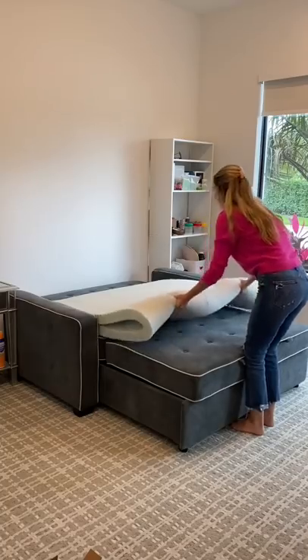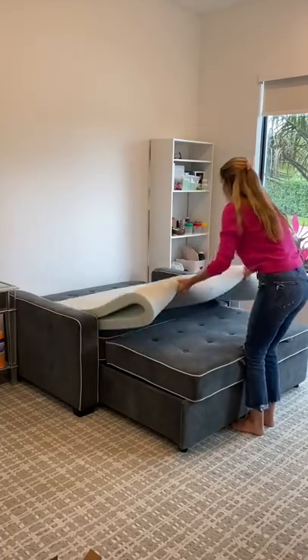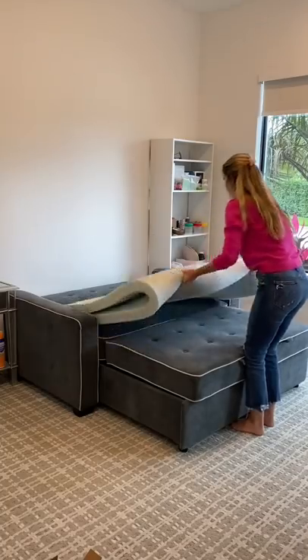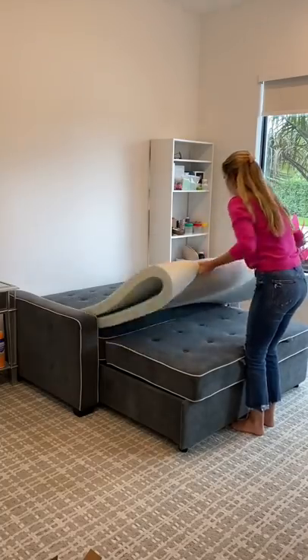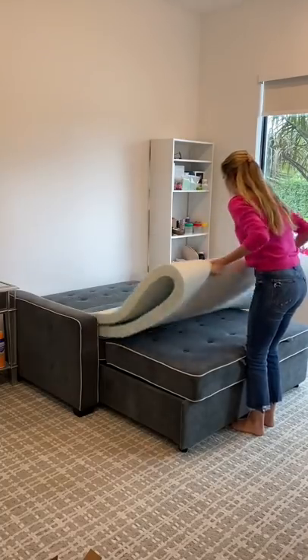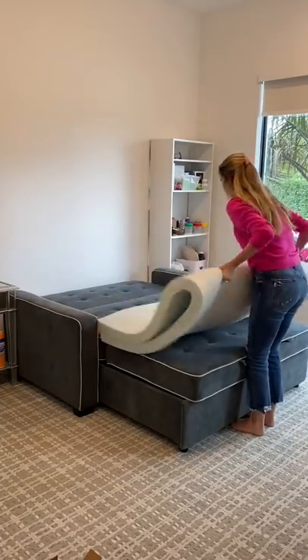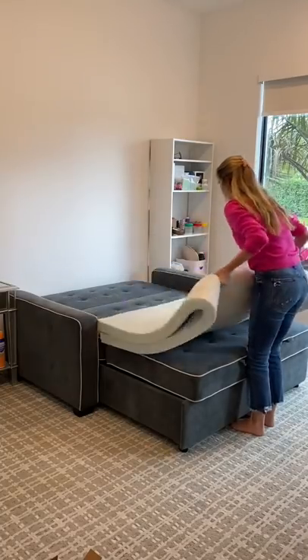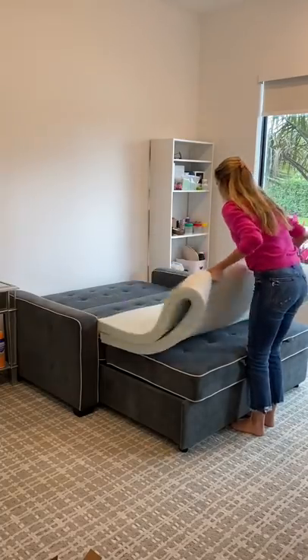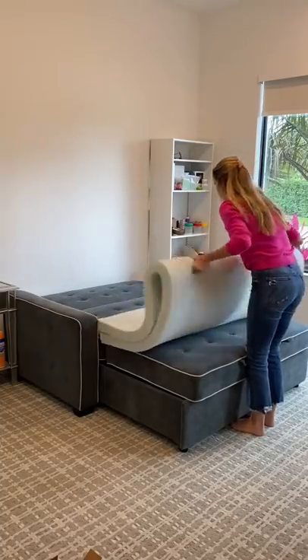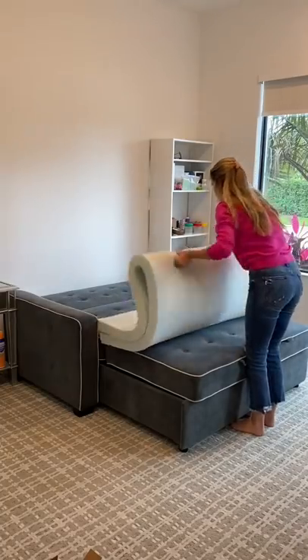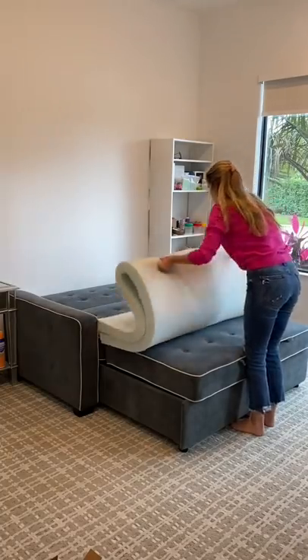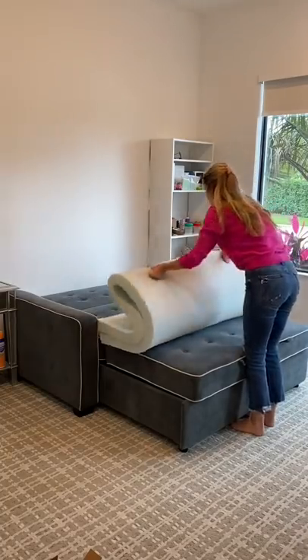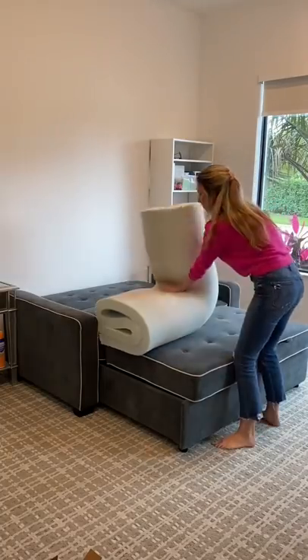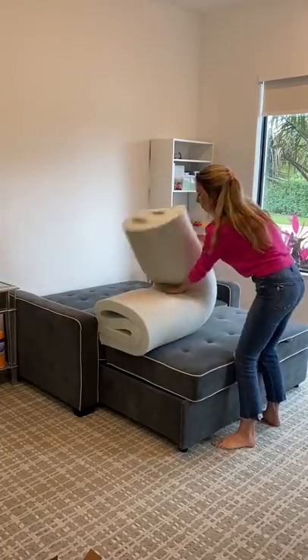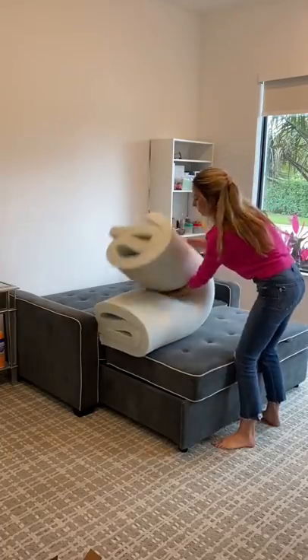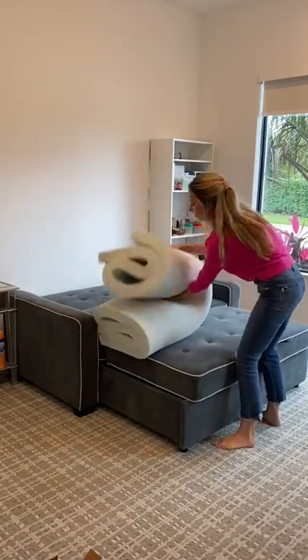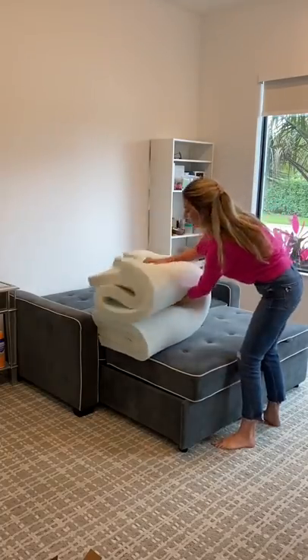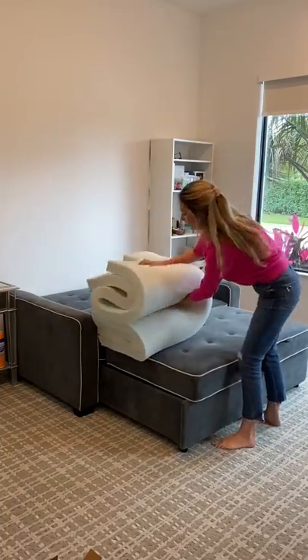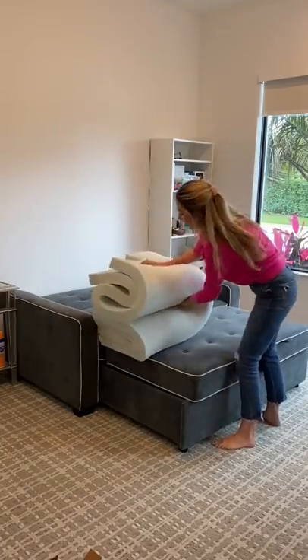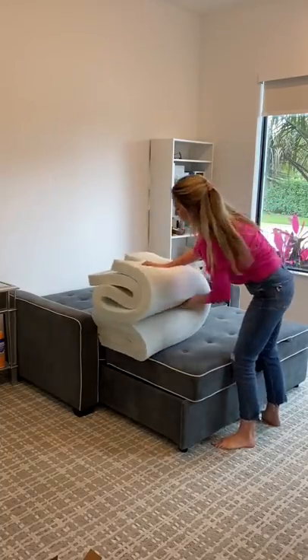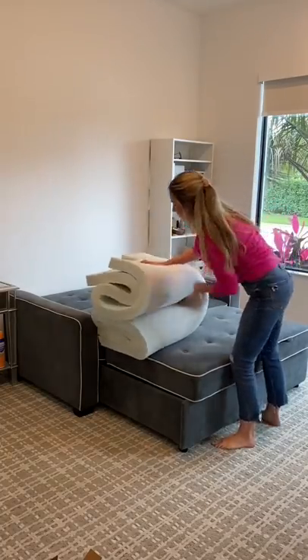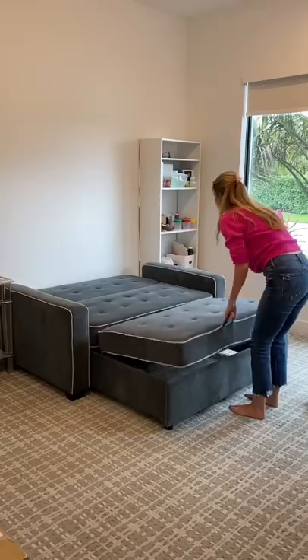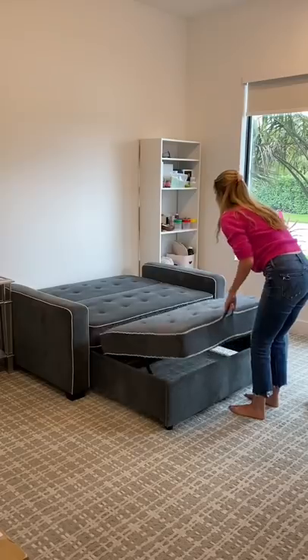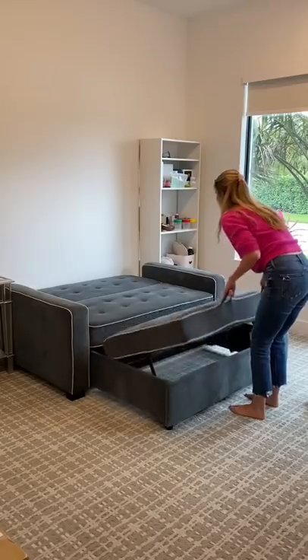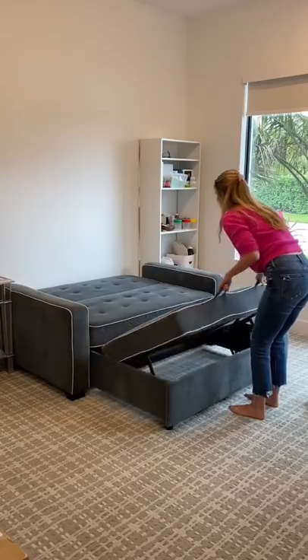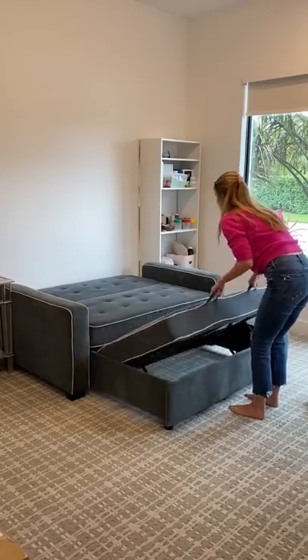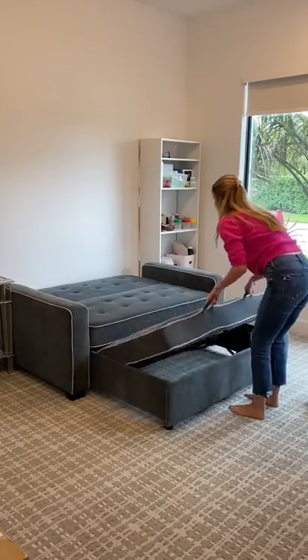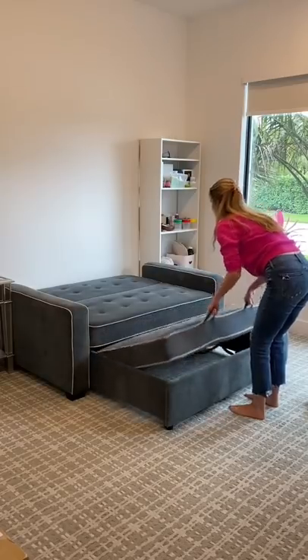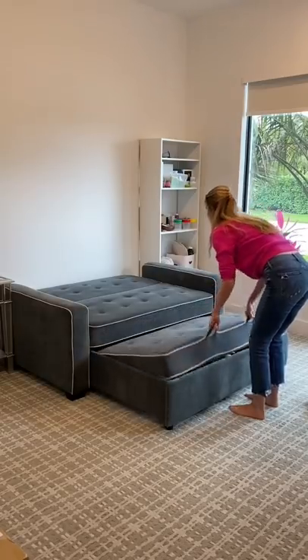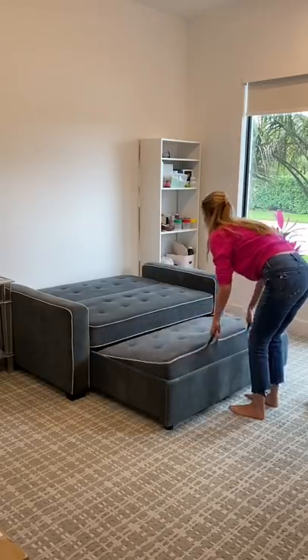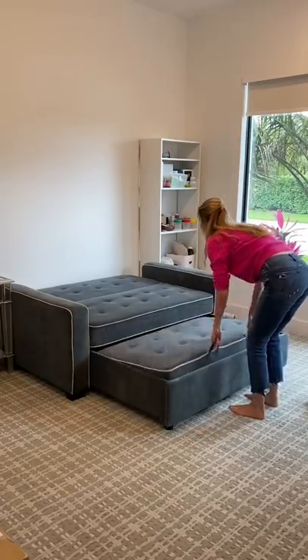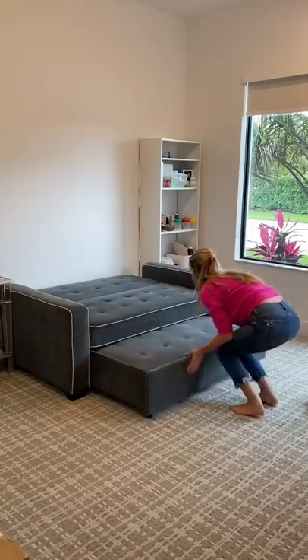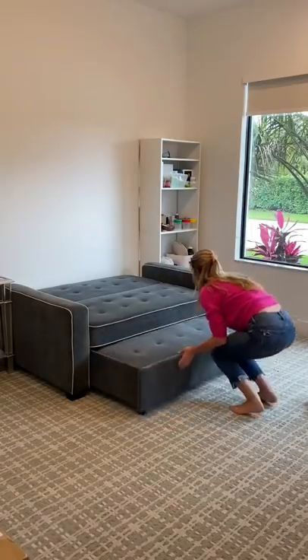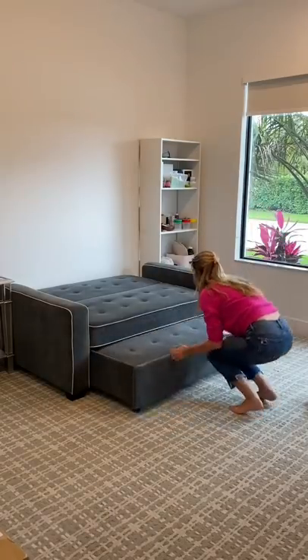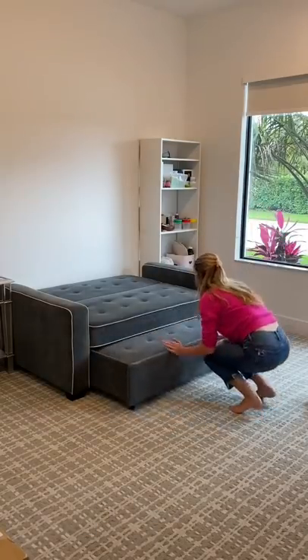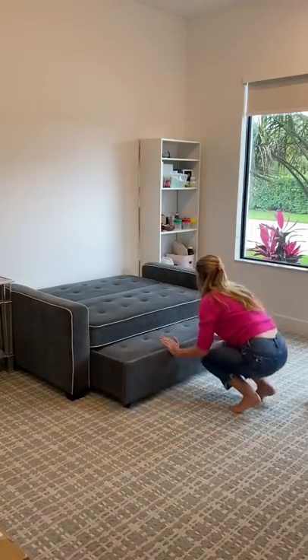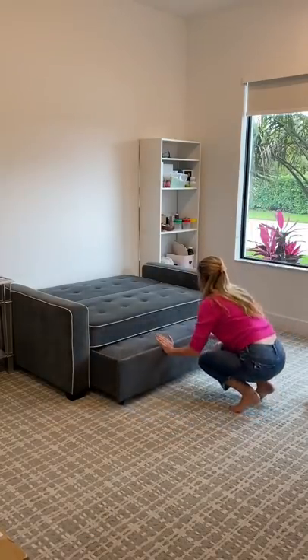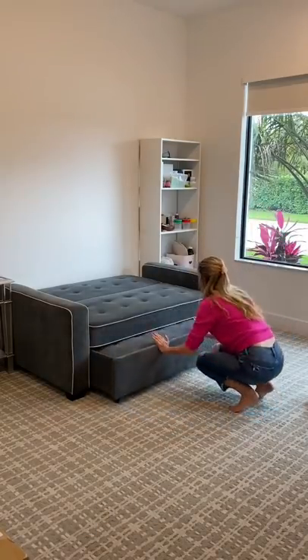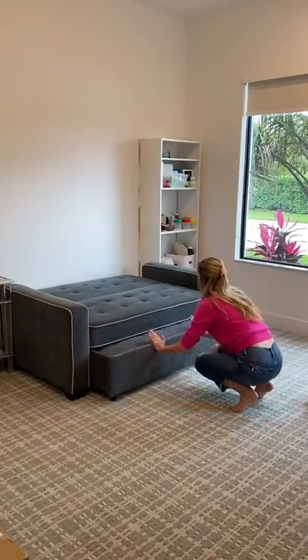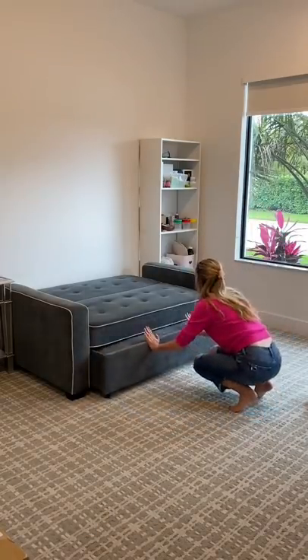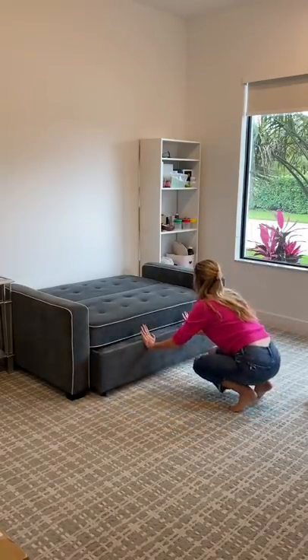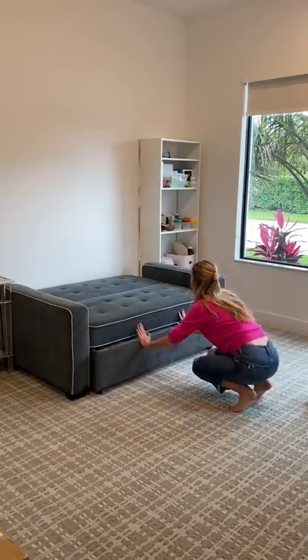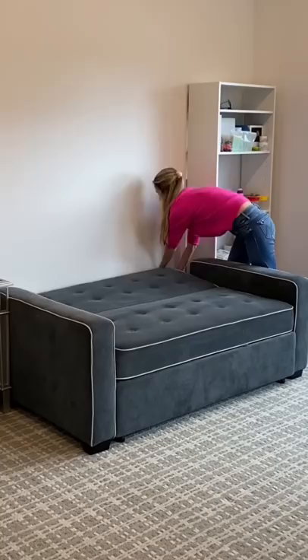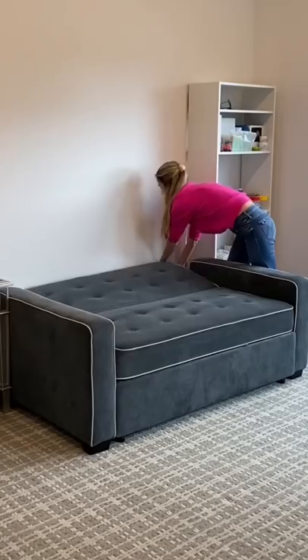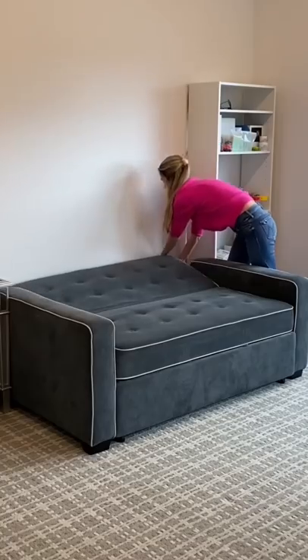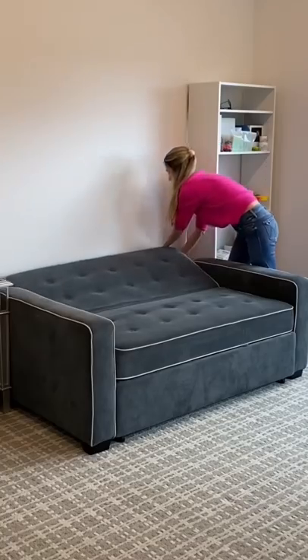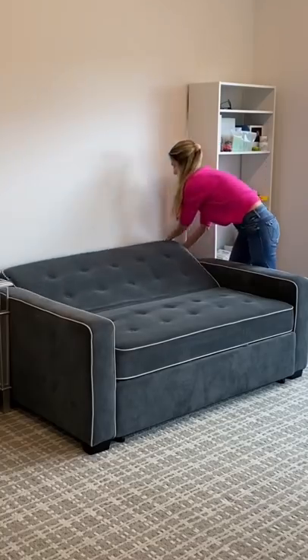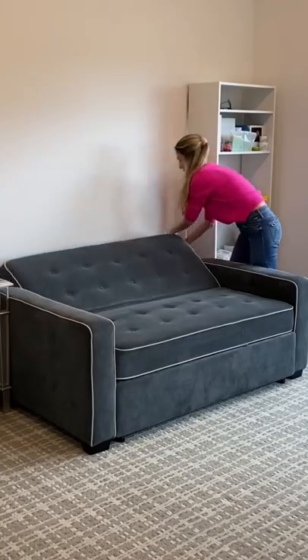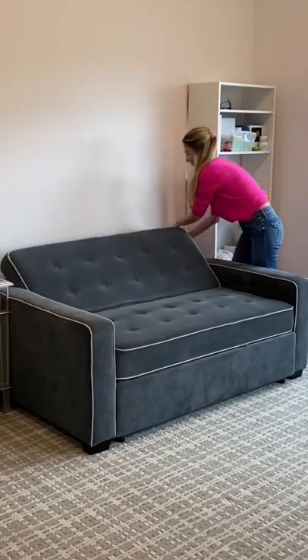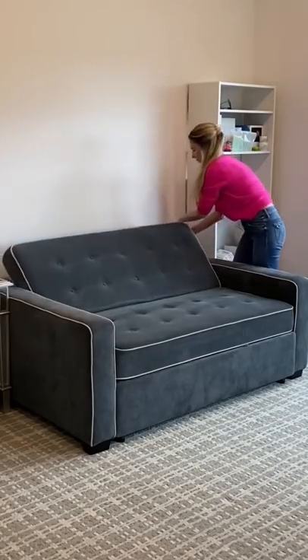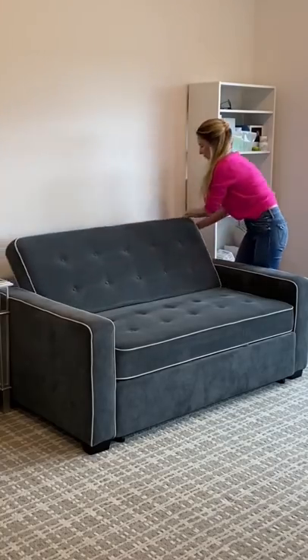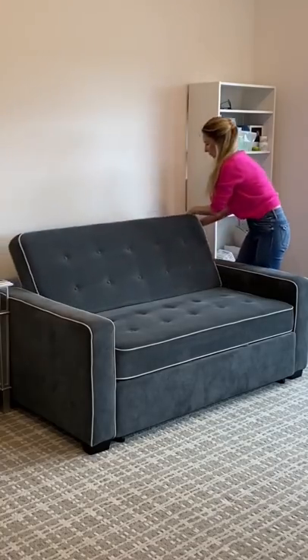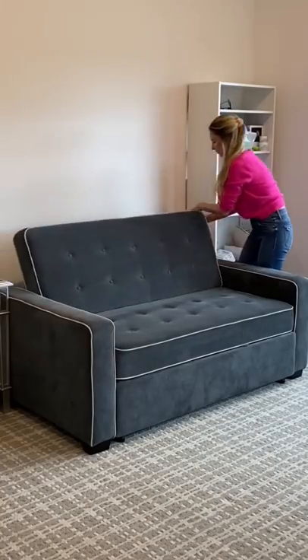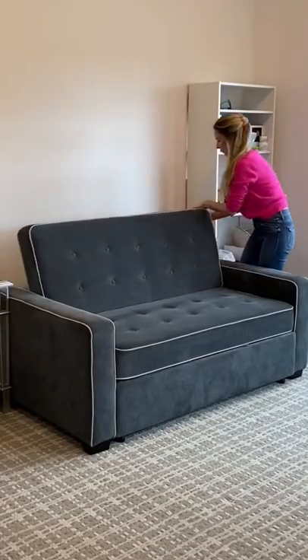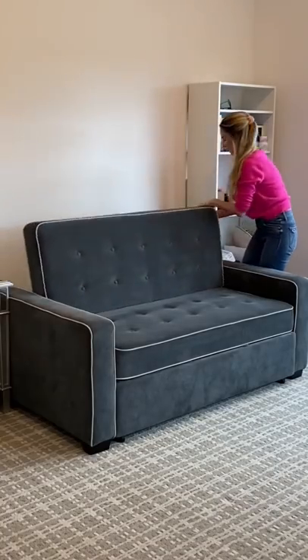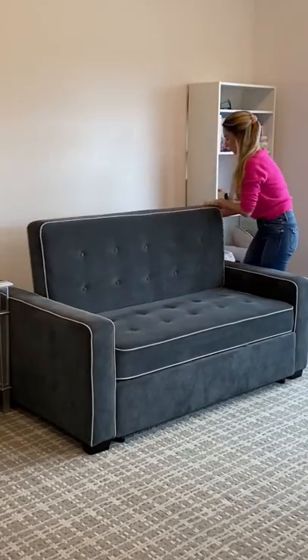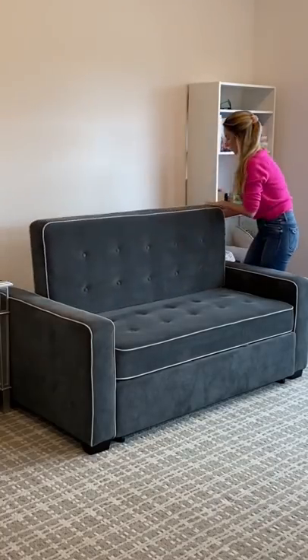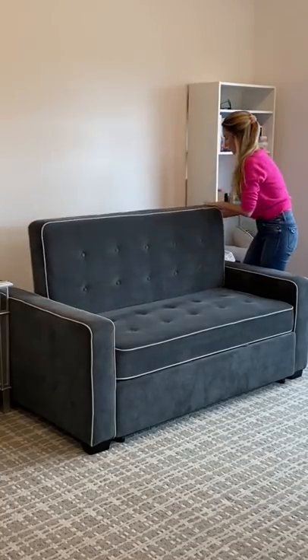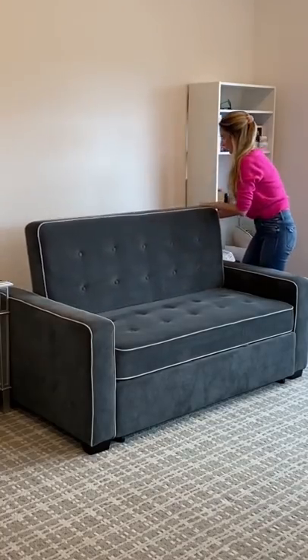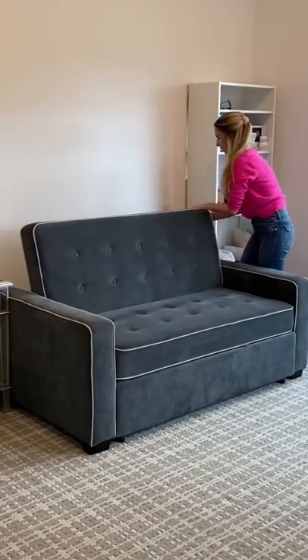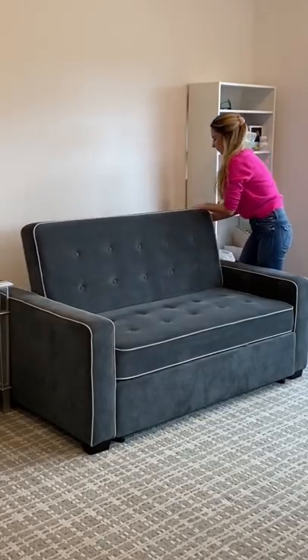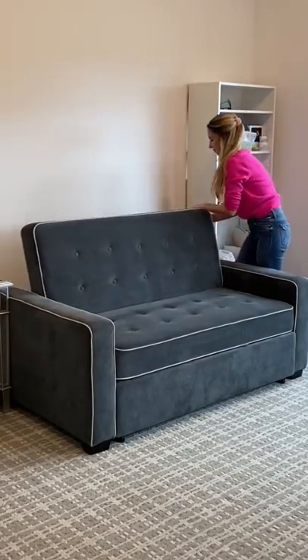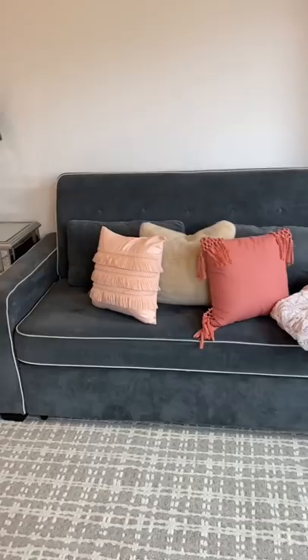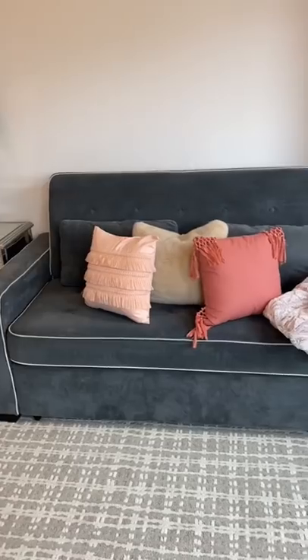Then I went into the guest bedroom and put away the foam topper and transformed this bed back into a couch. It's so nice to get this room back in order.